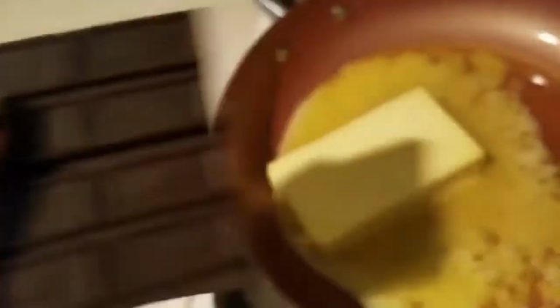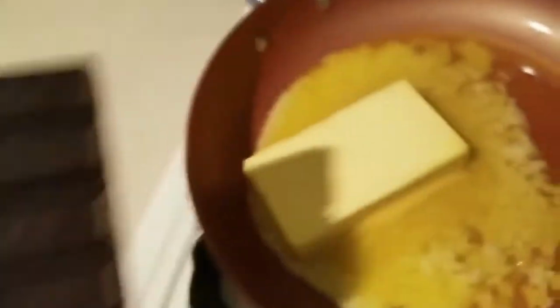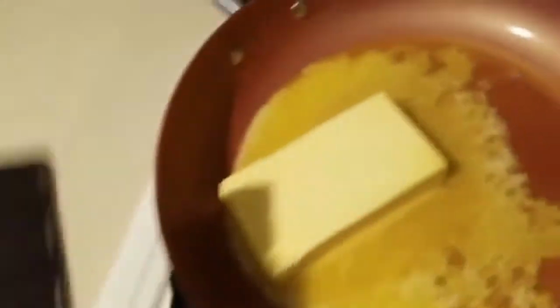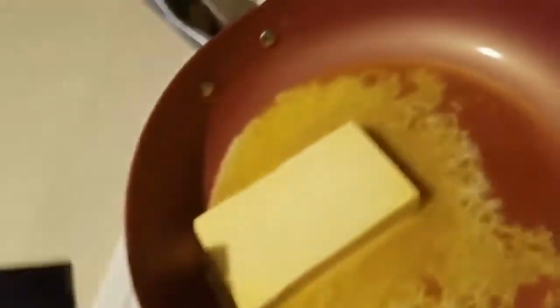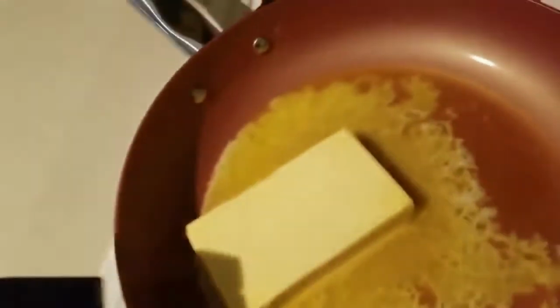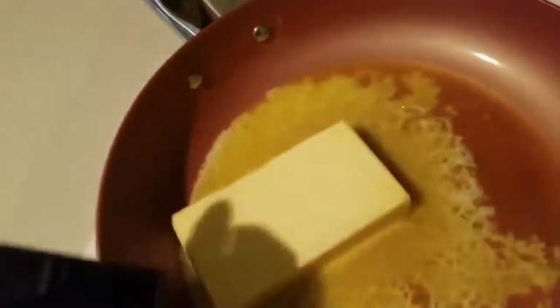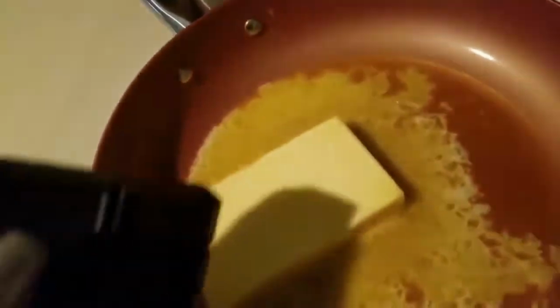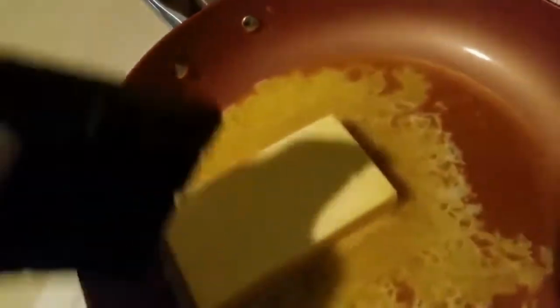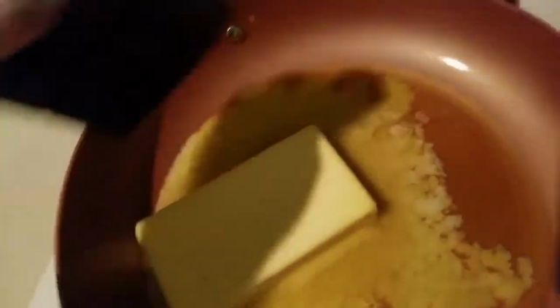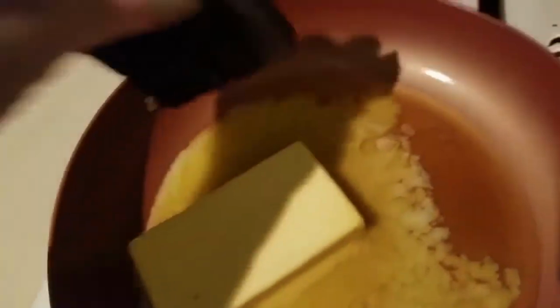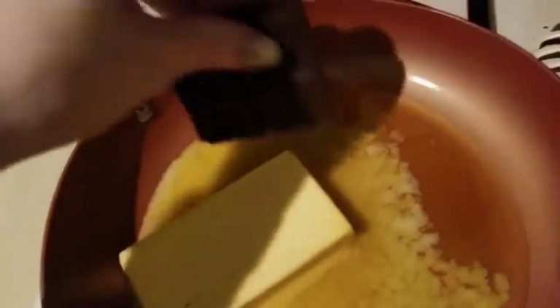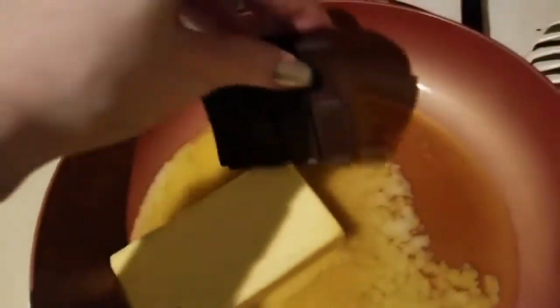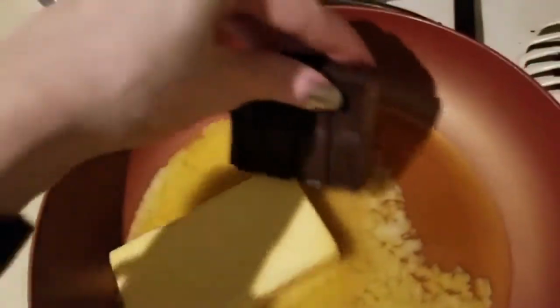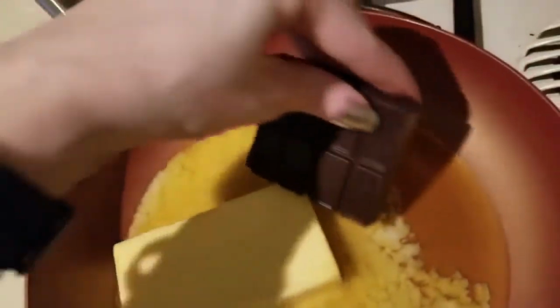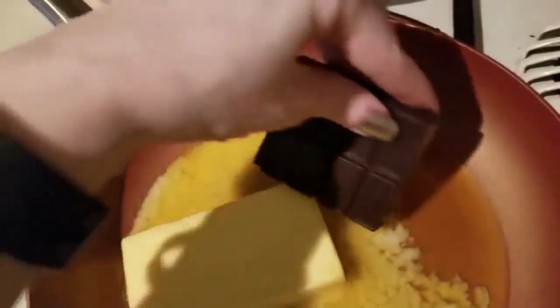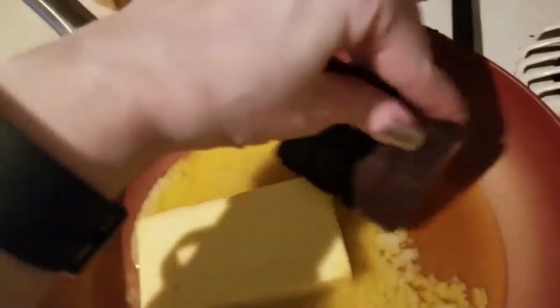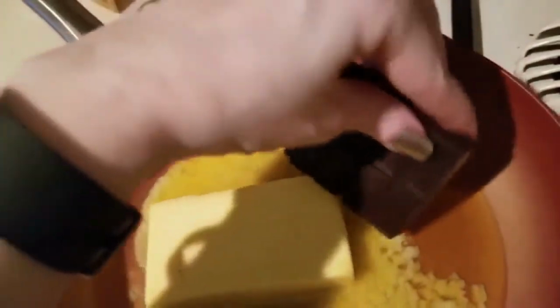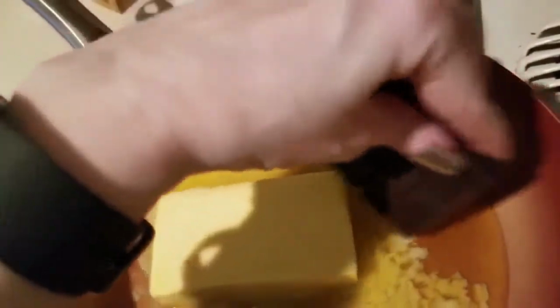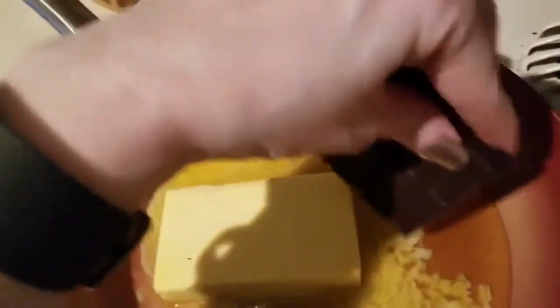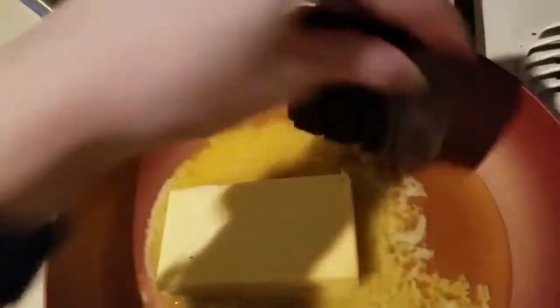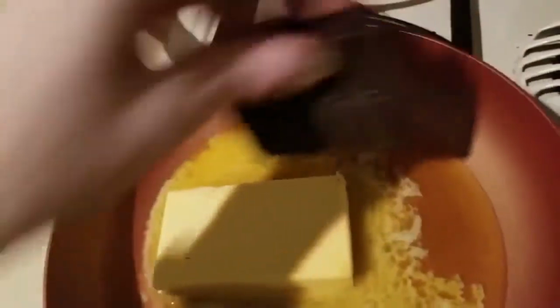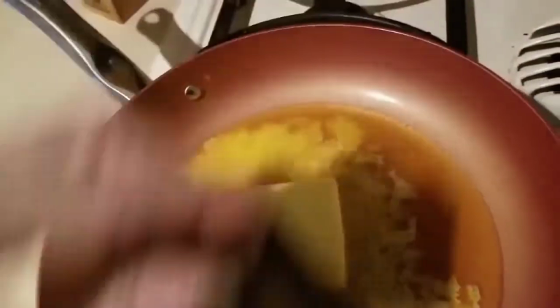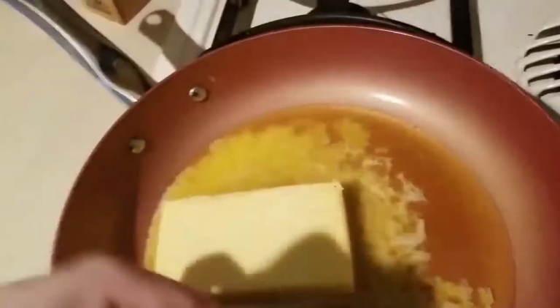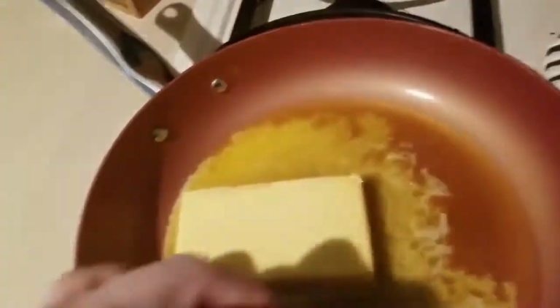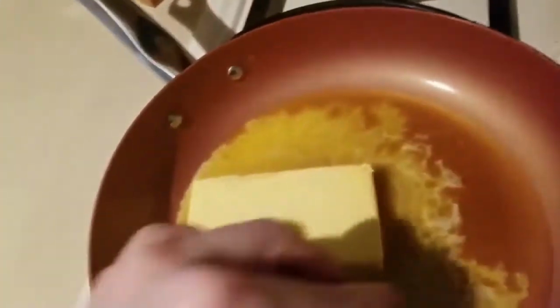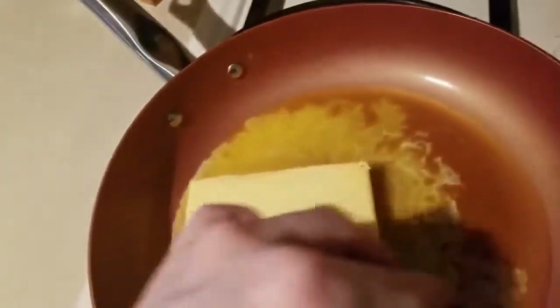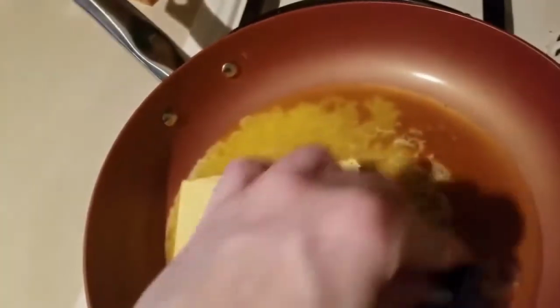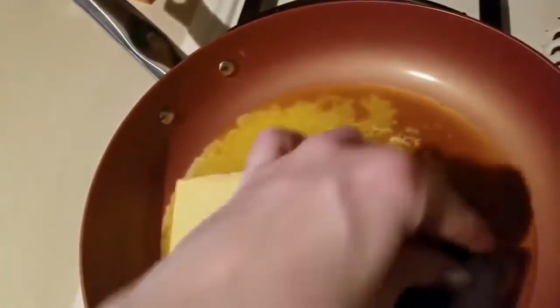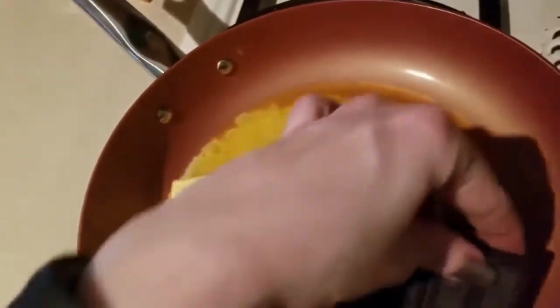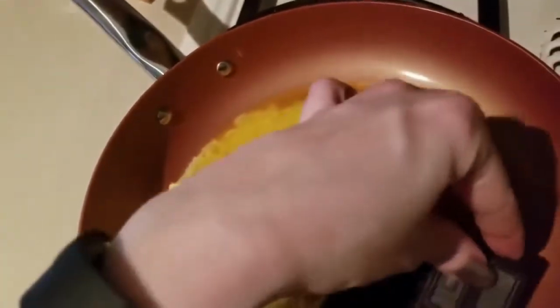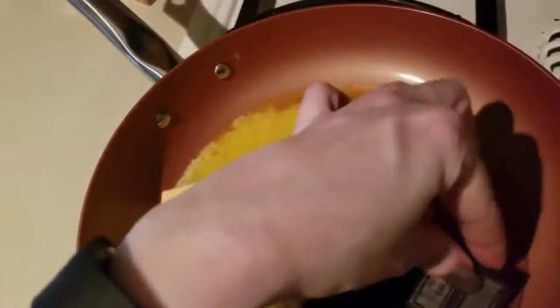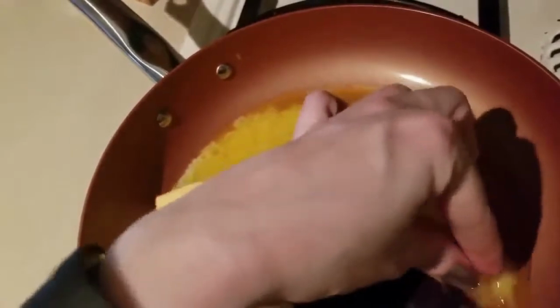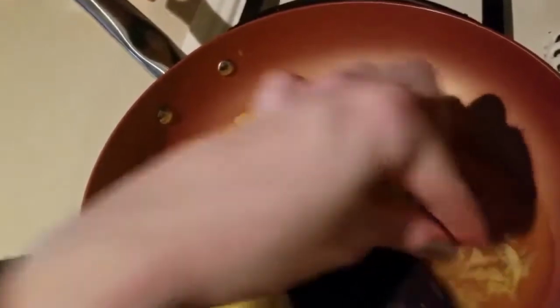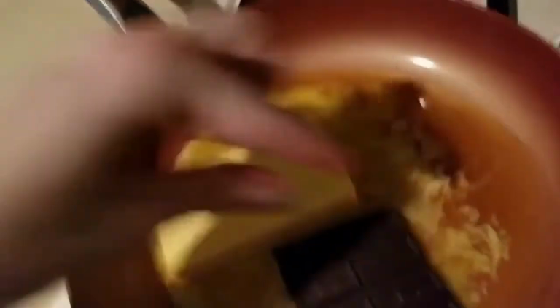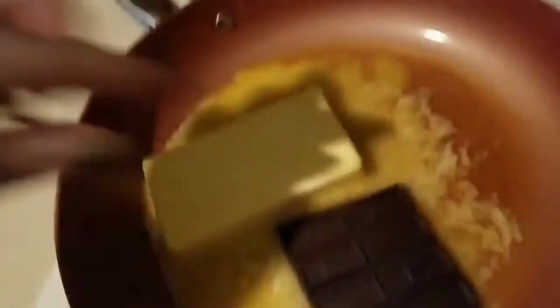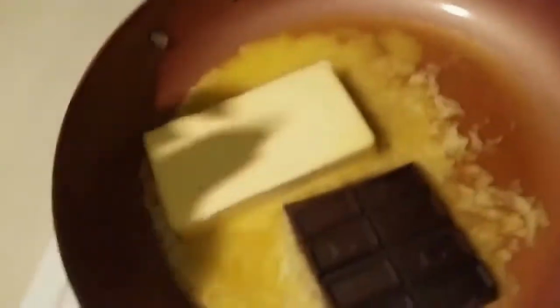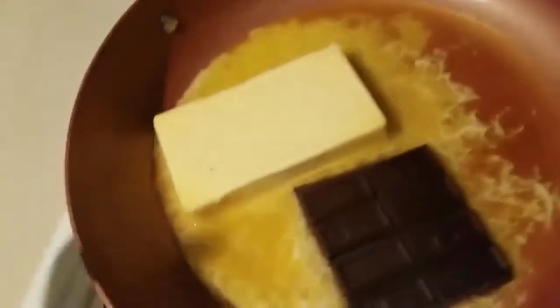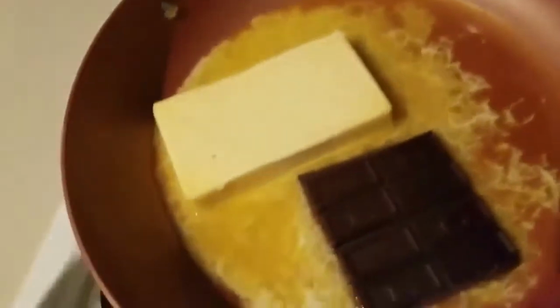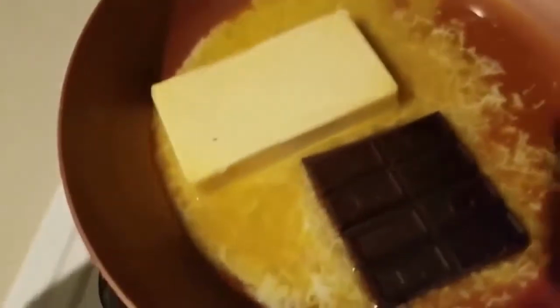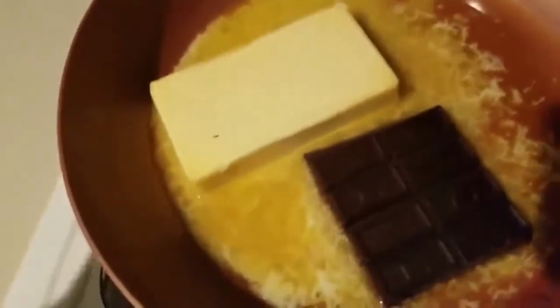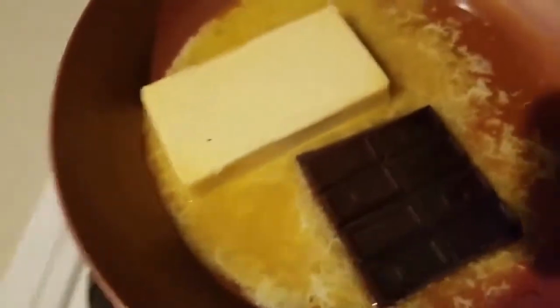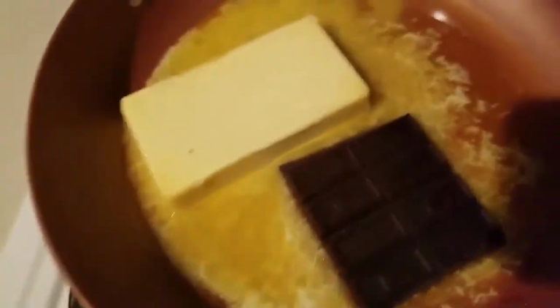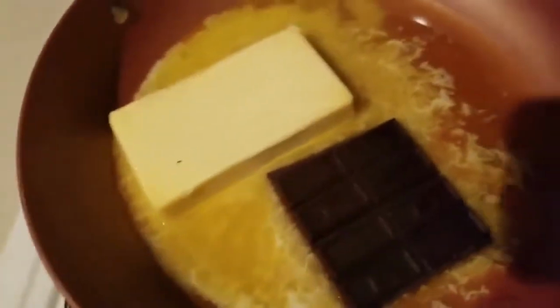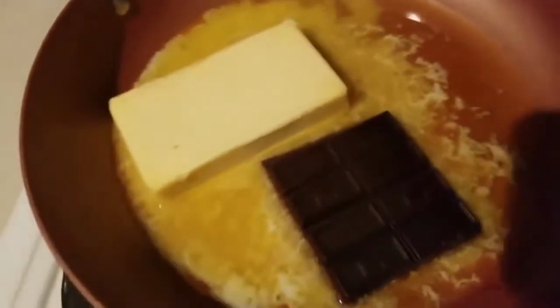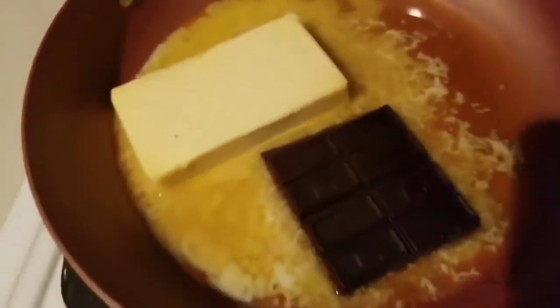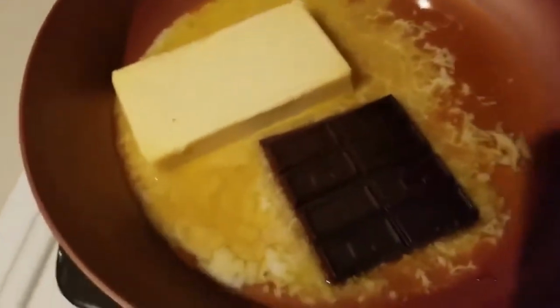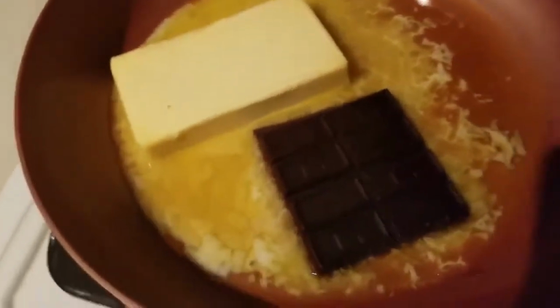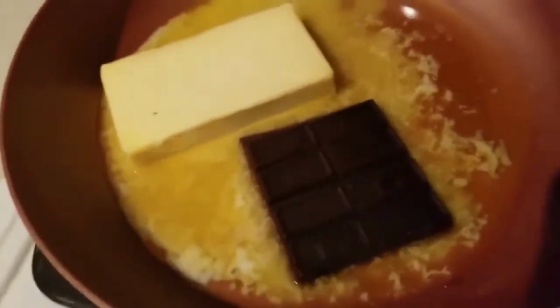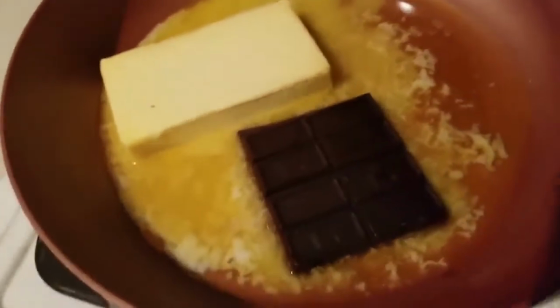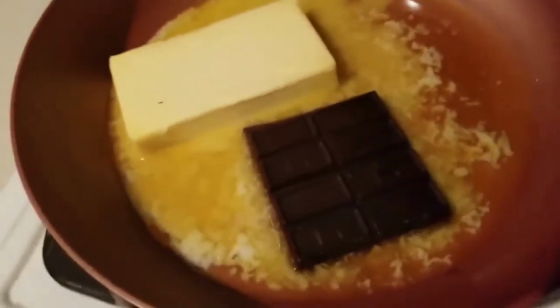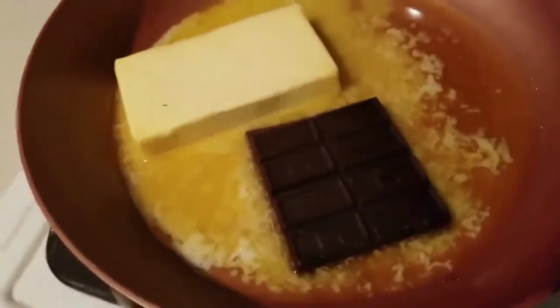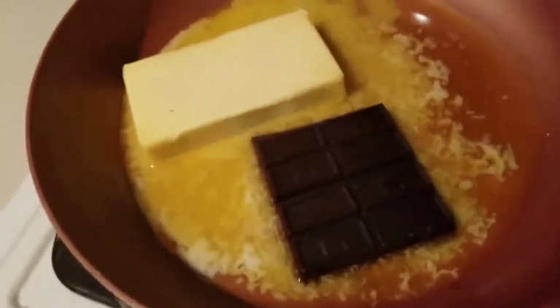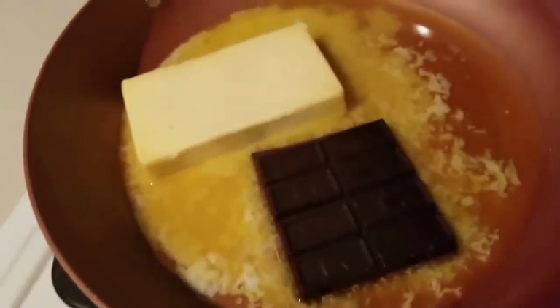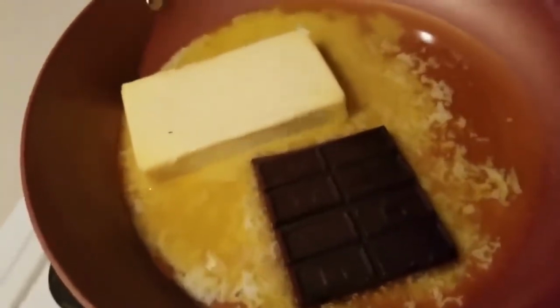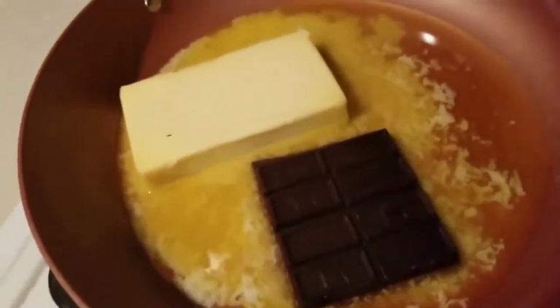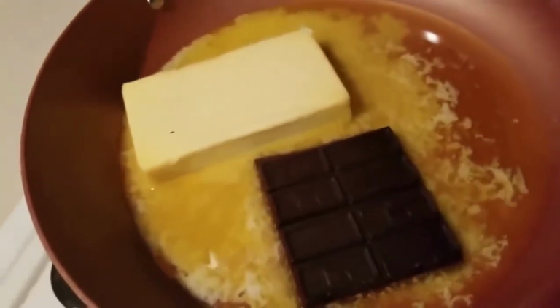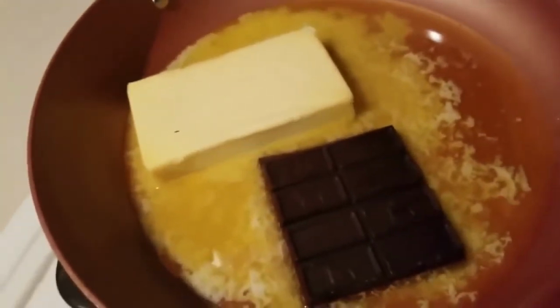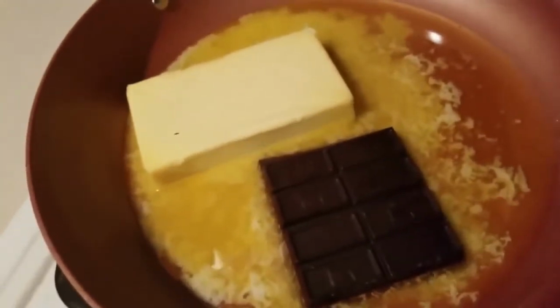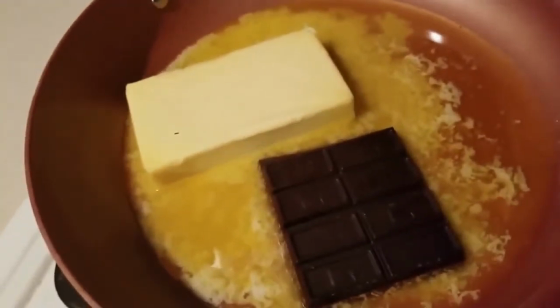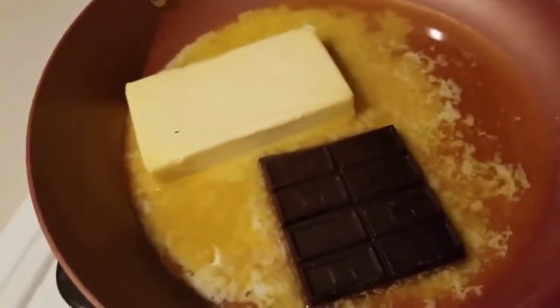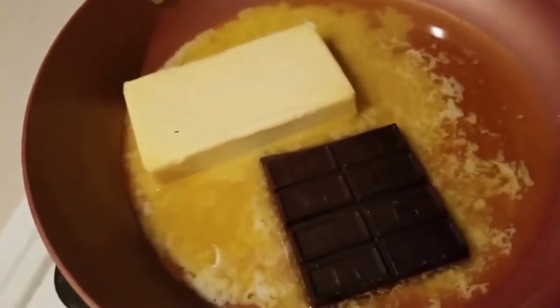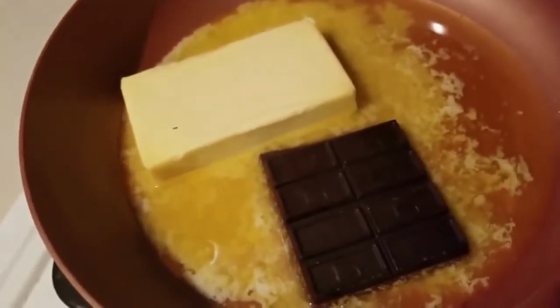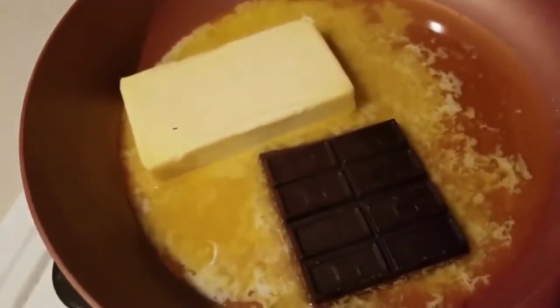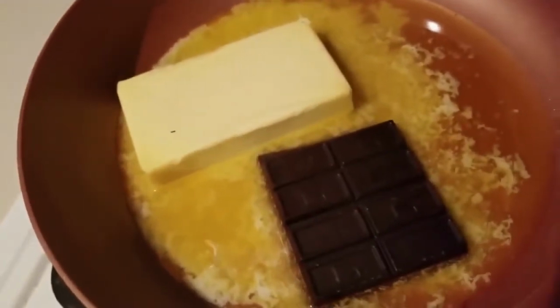We're going to our plate where we've already started melting our butter and now our chocolate. I'm going to go ahead and get that melted and I'll be back.